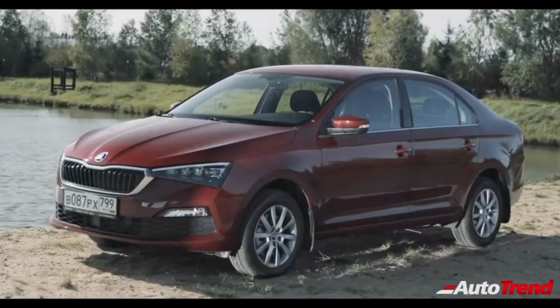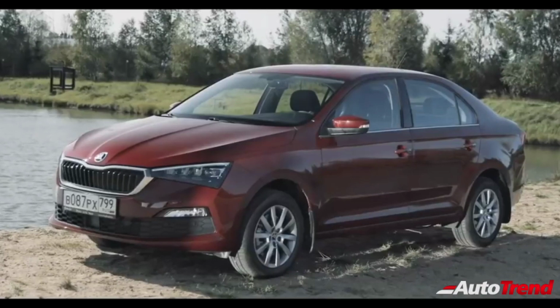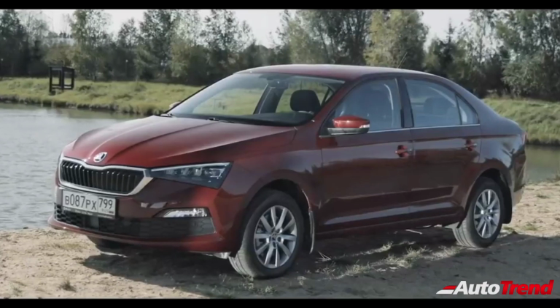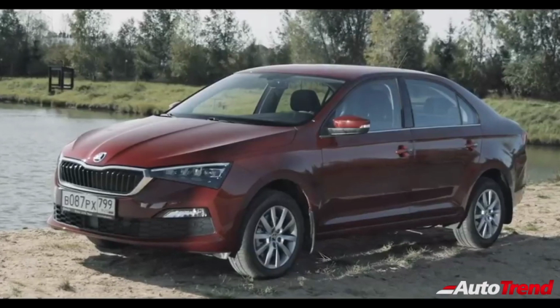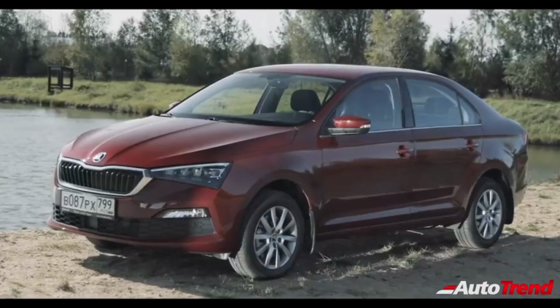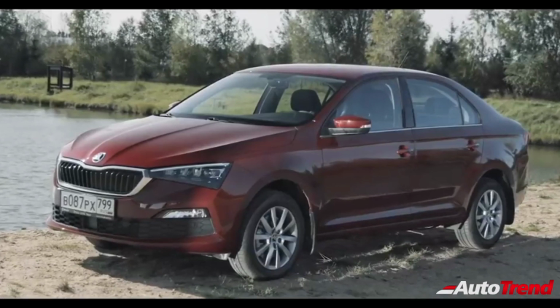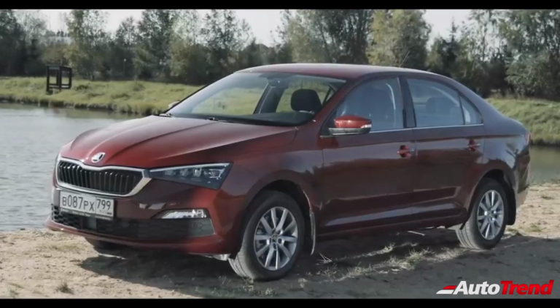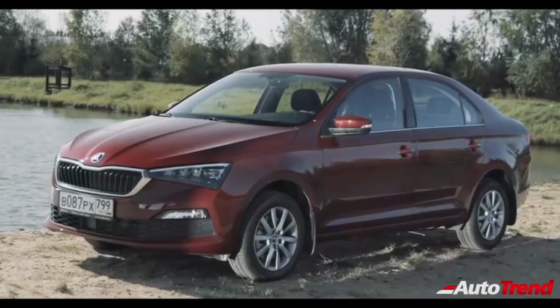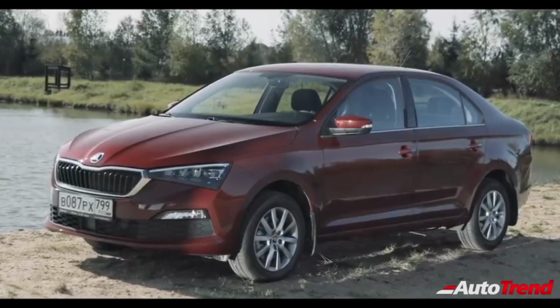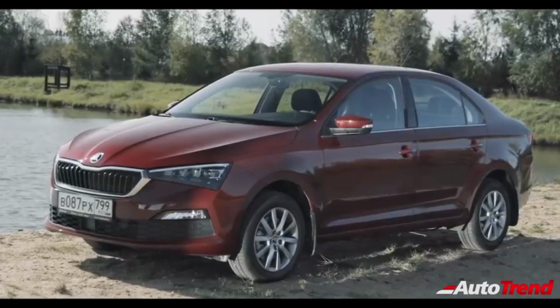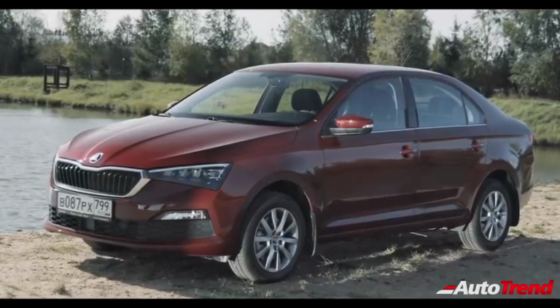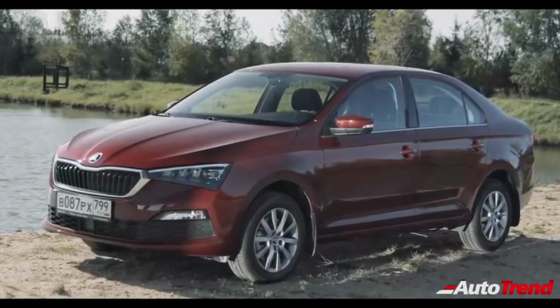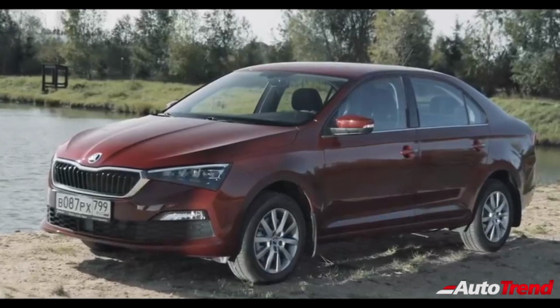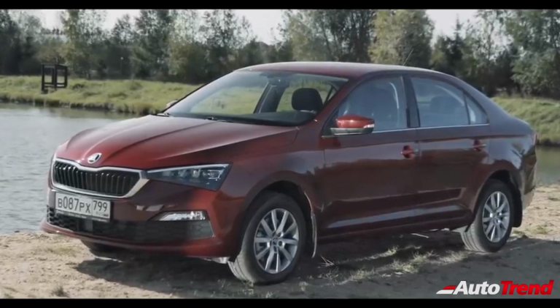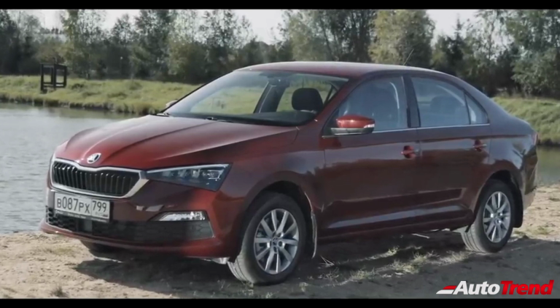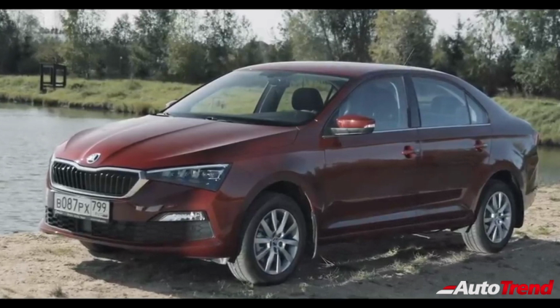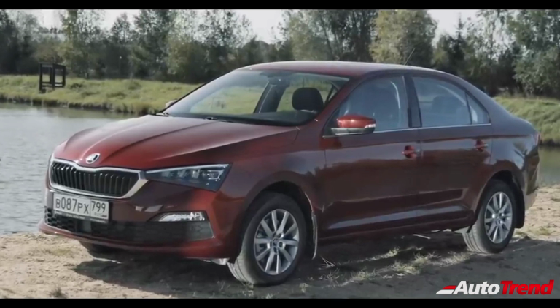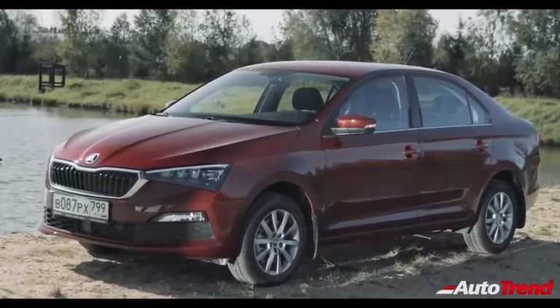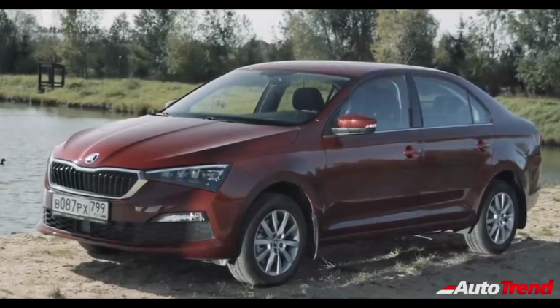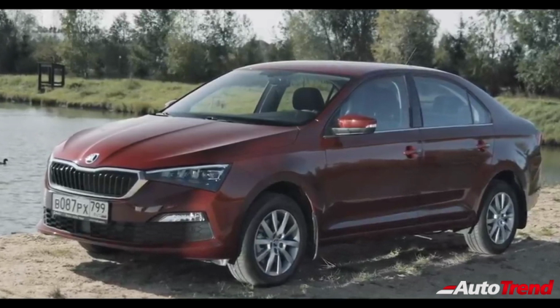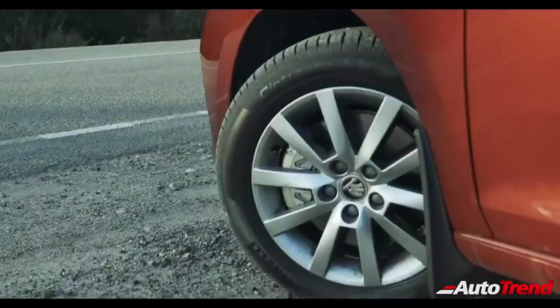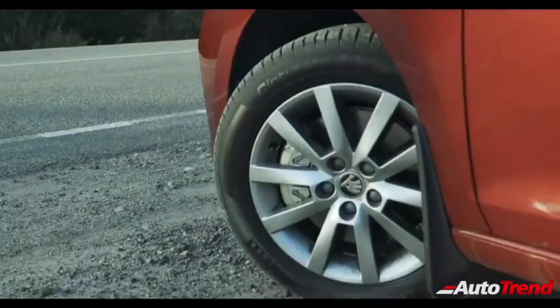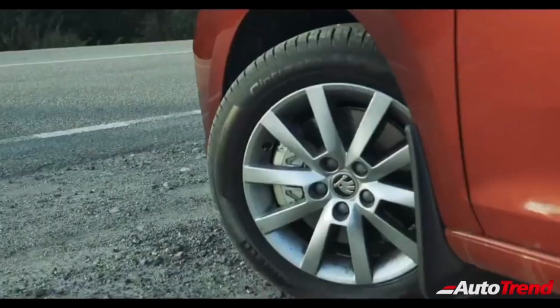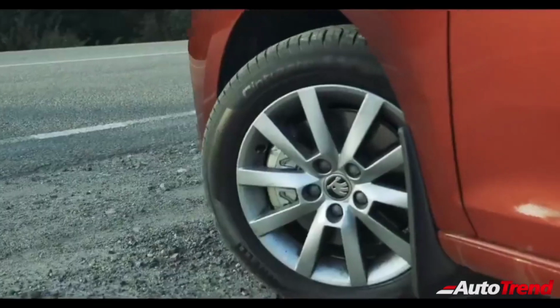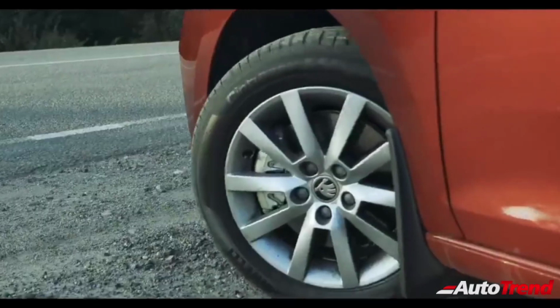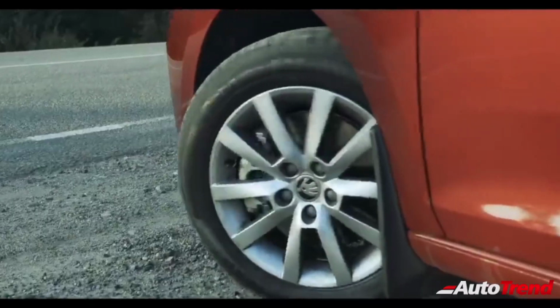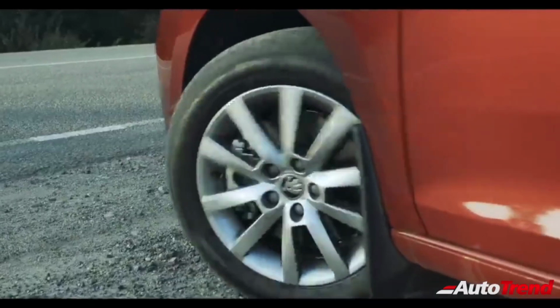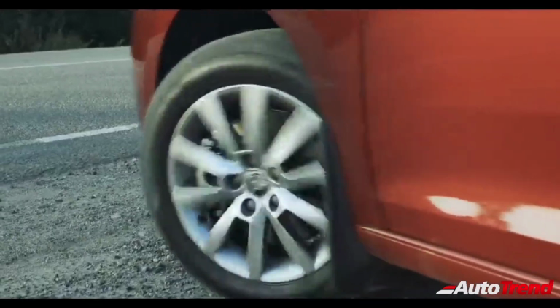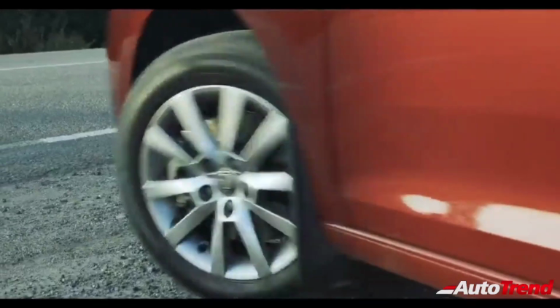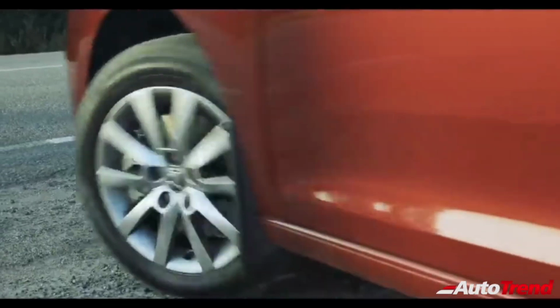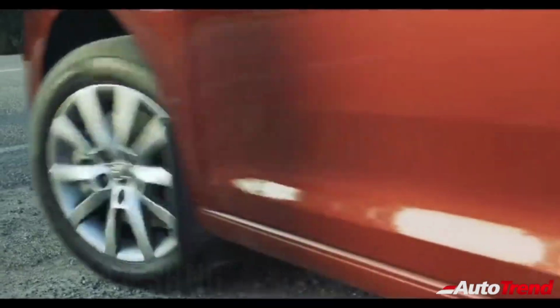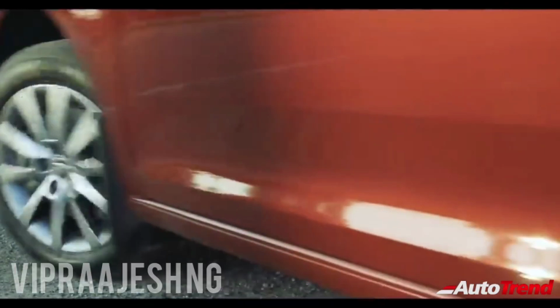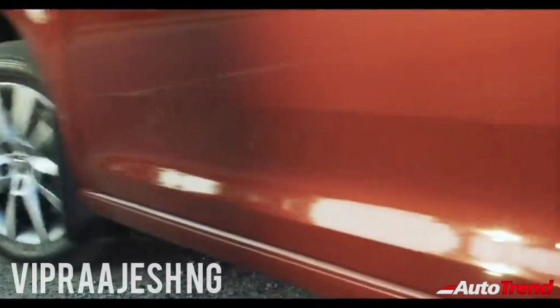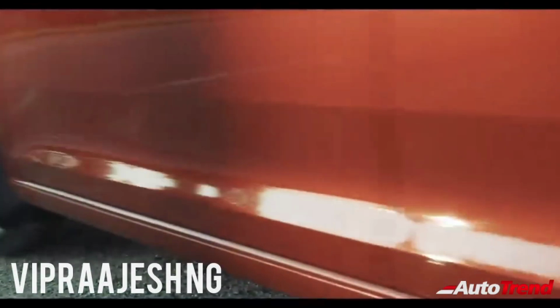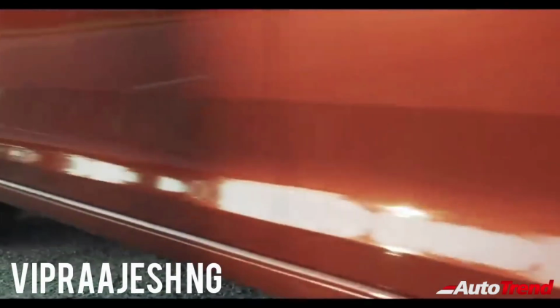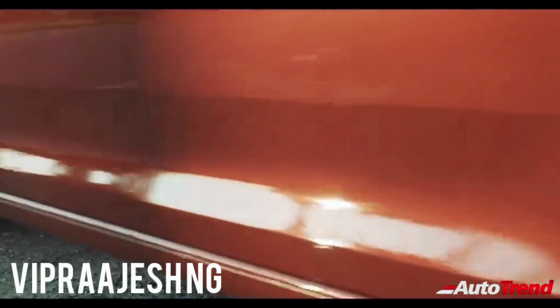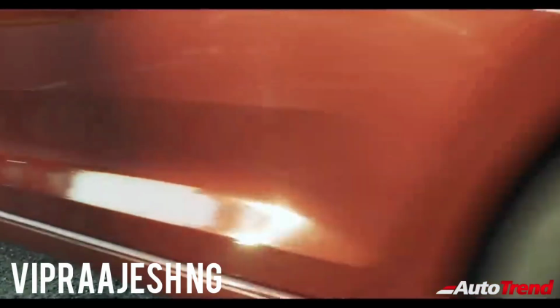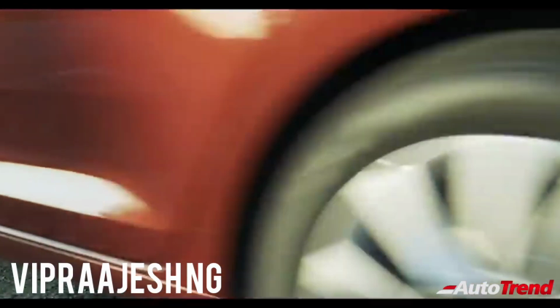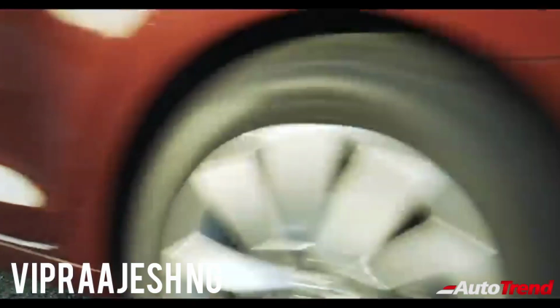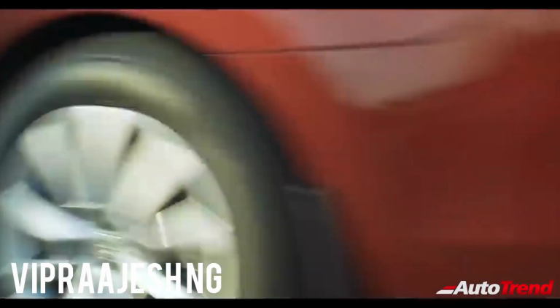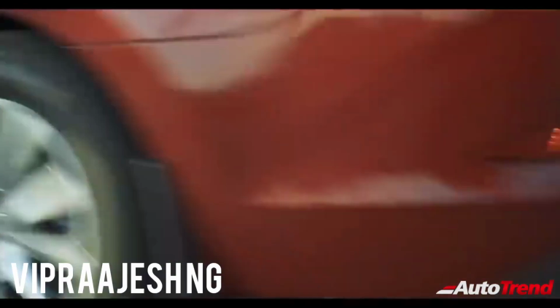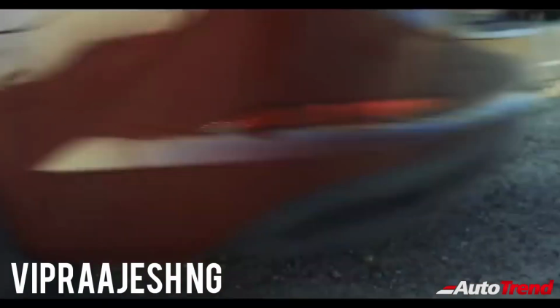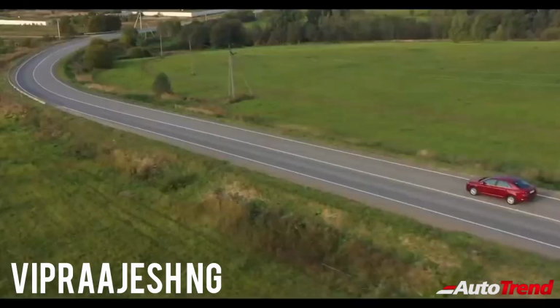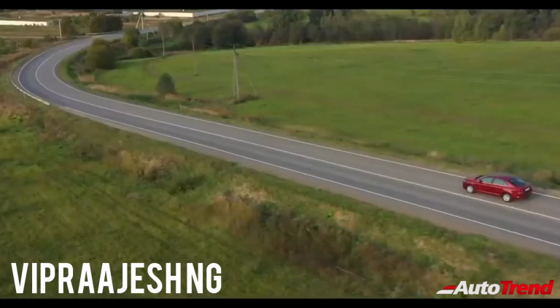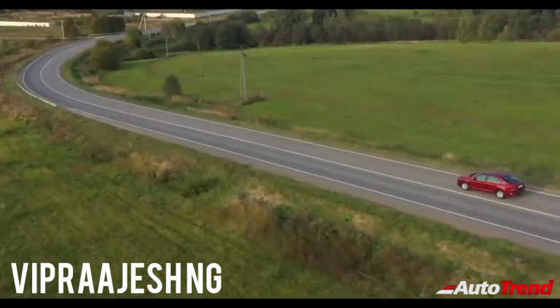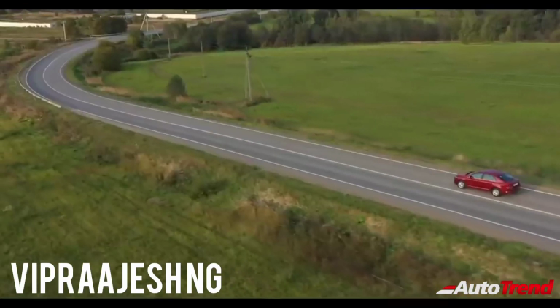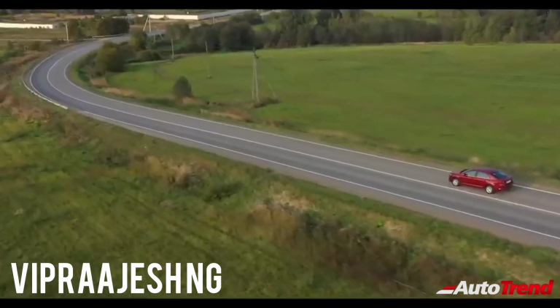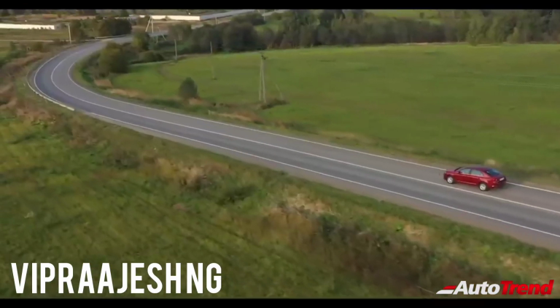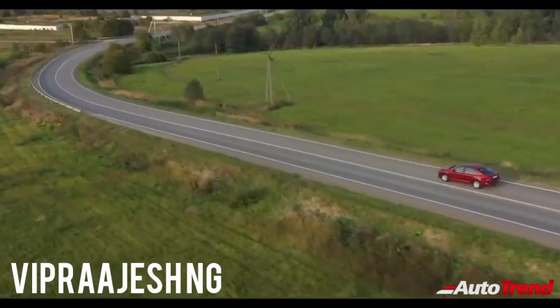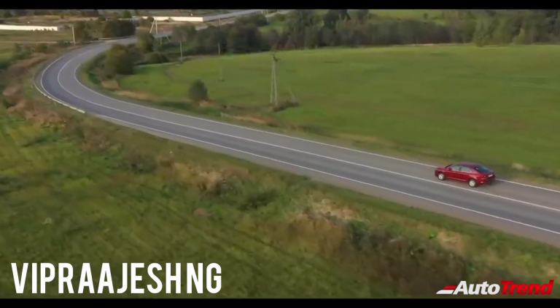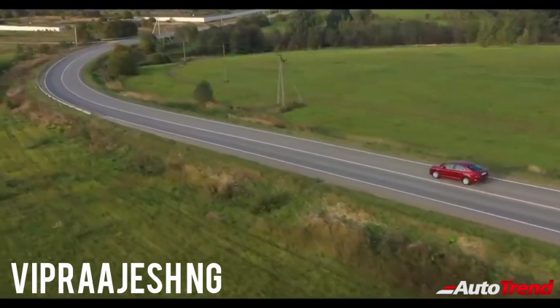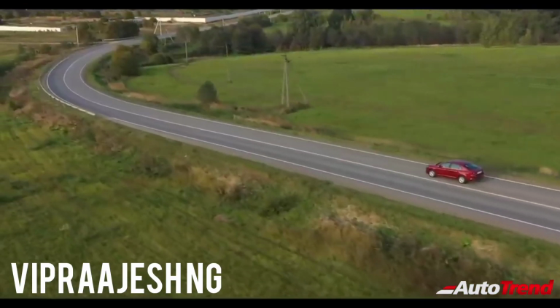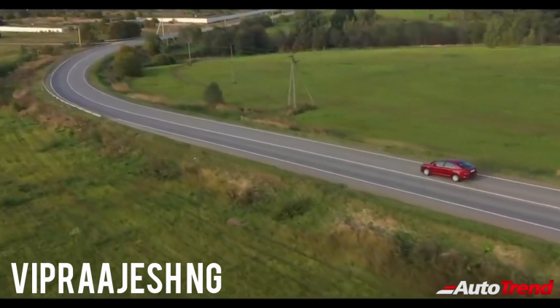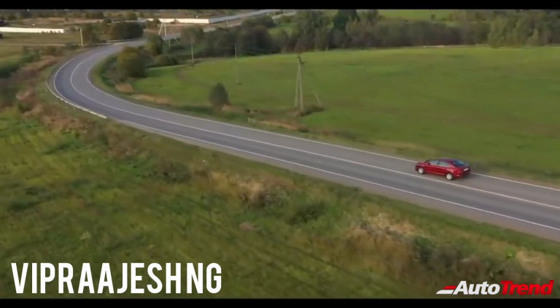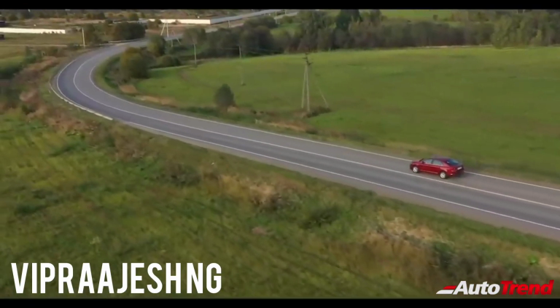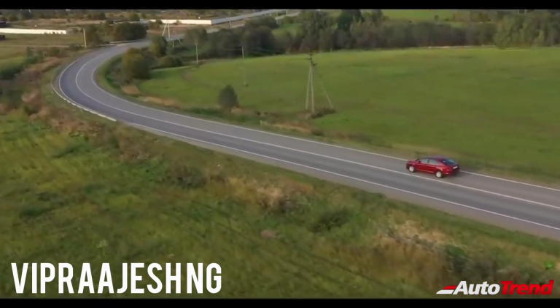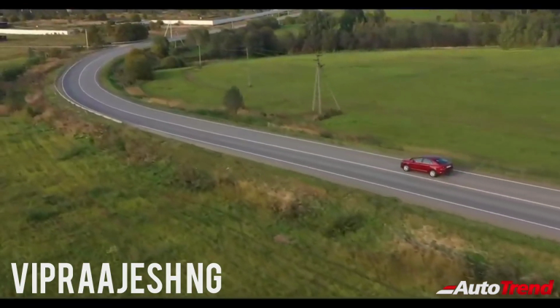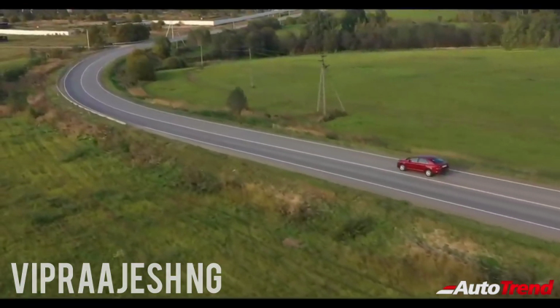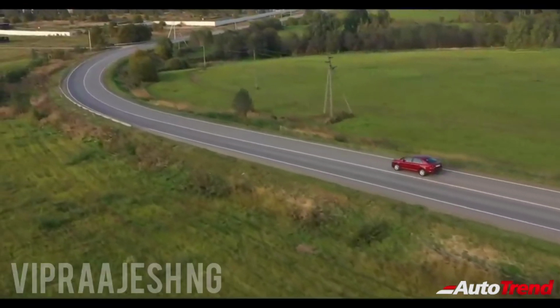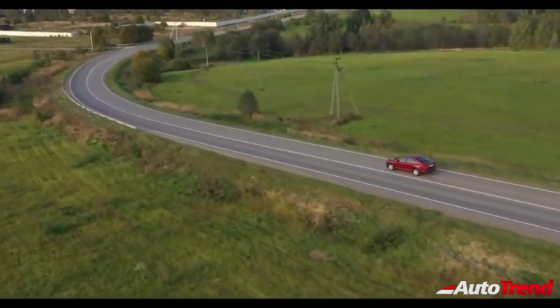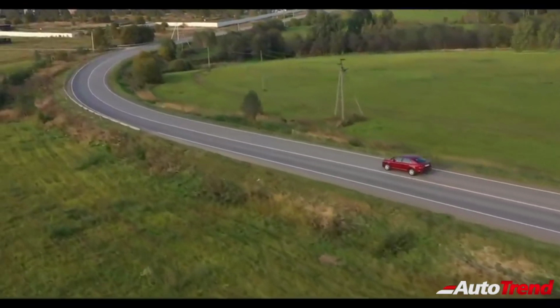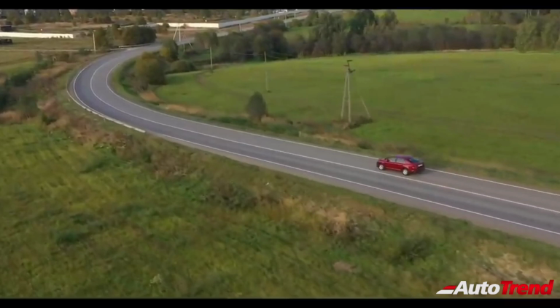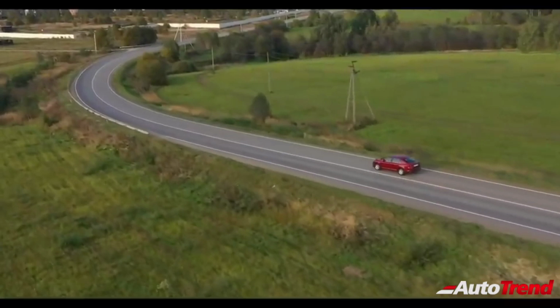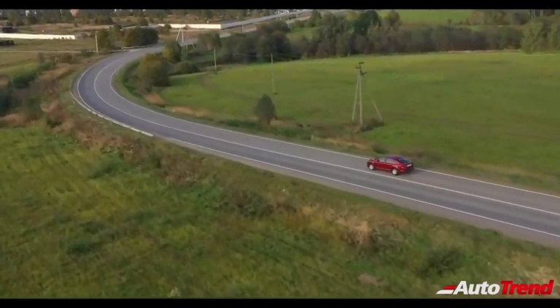Stay tuned for further updates on this new midsize sedan from Skoda. Meanwhile, this is Viprajesh signing off. See you in another video. Thank you for watching.